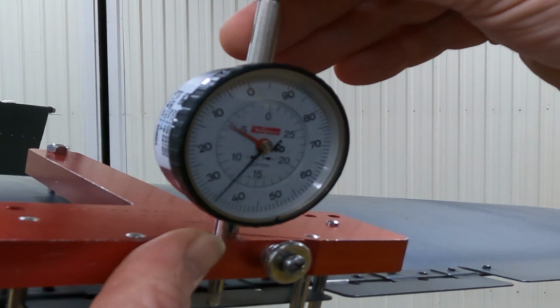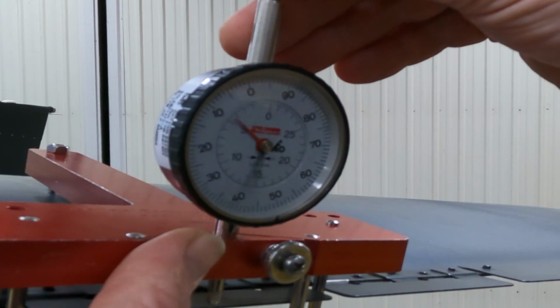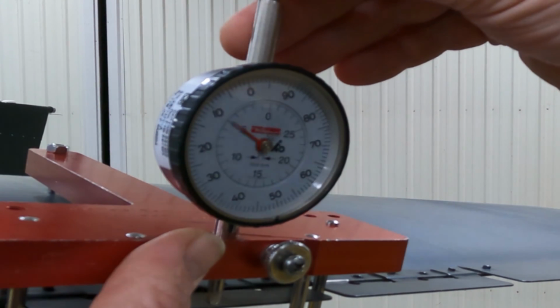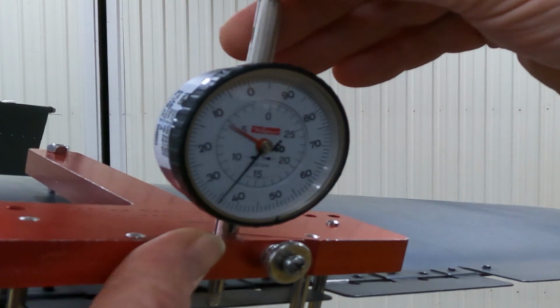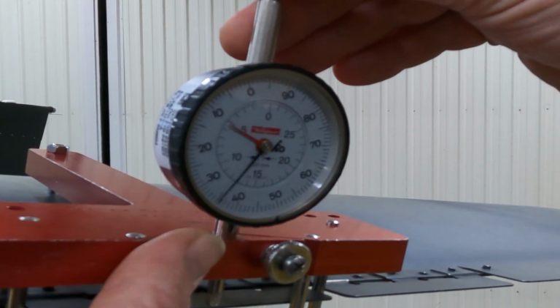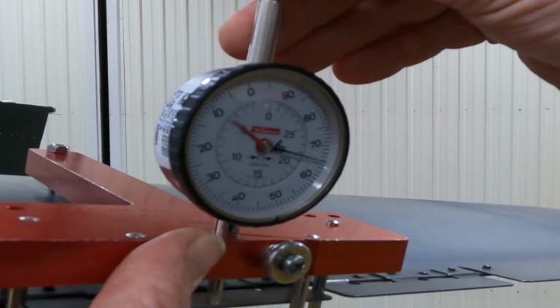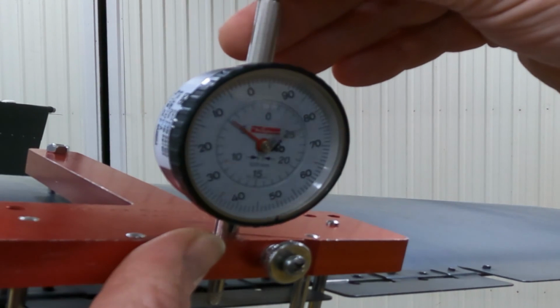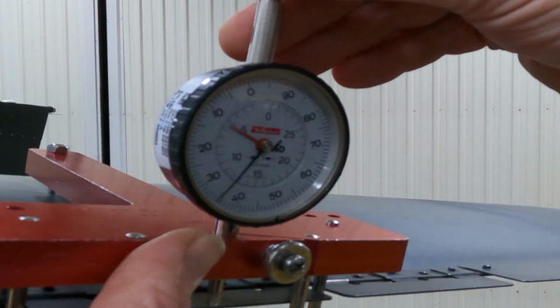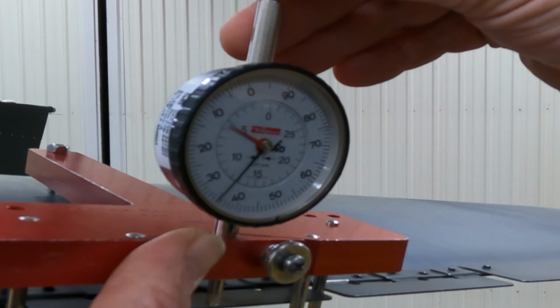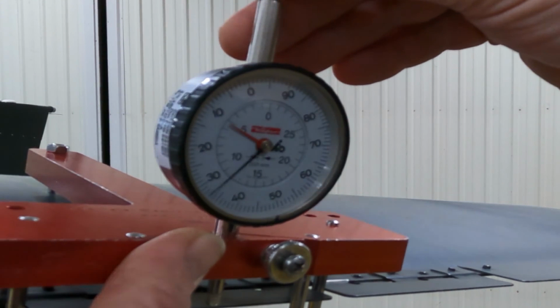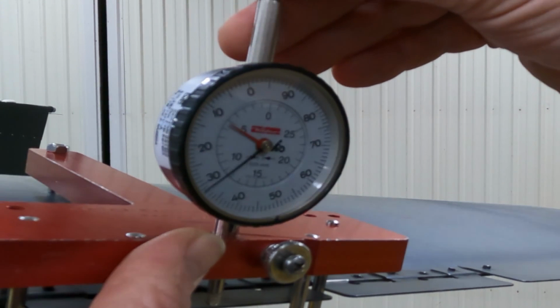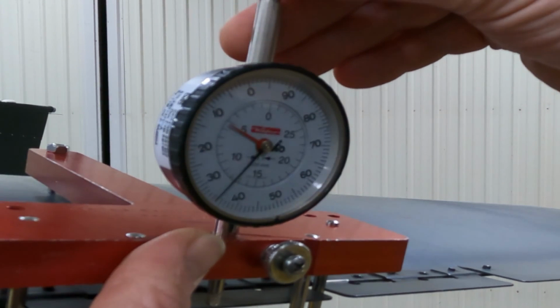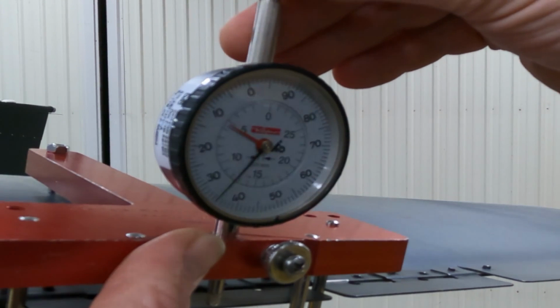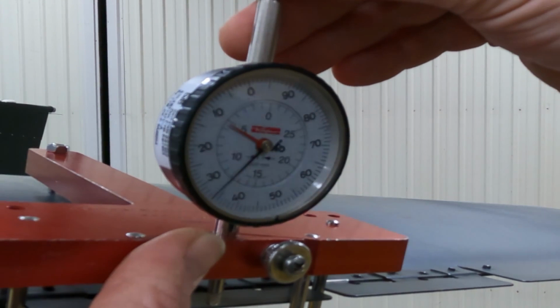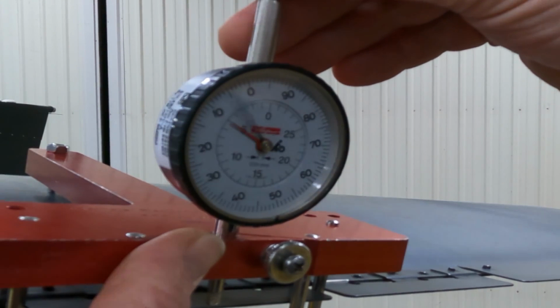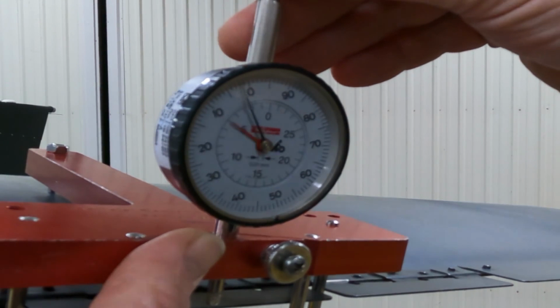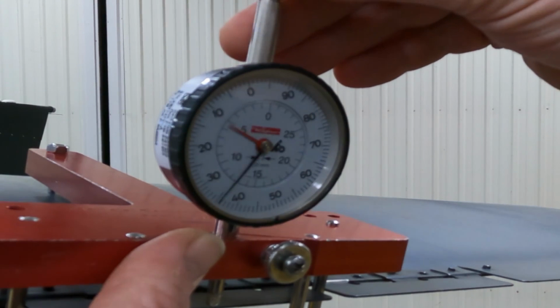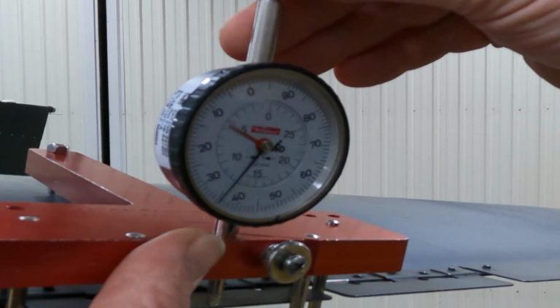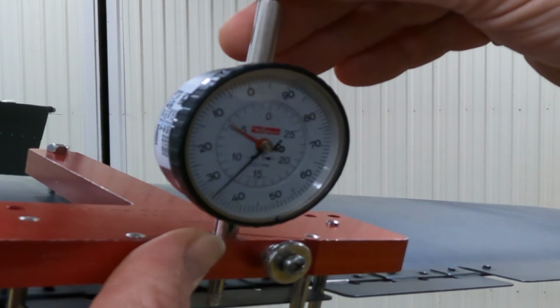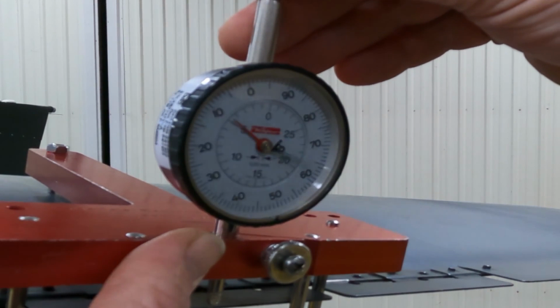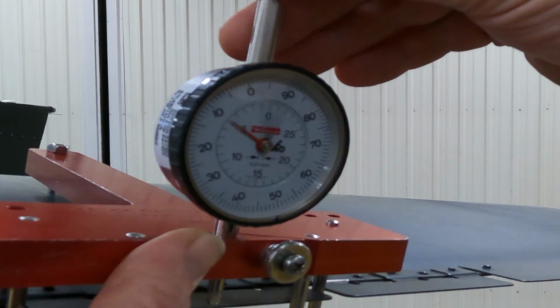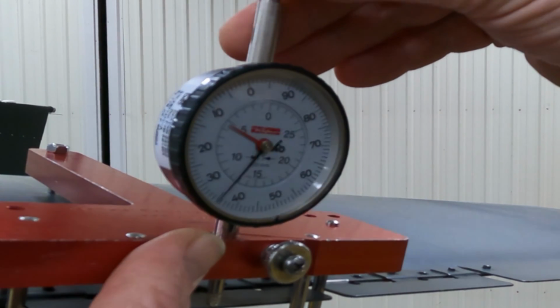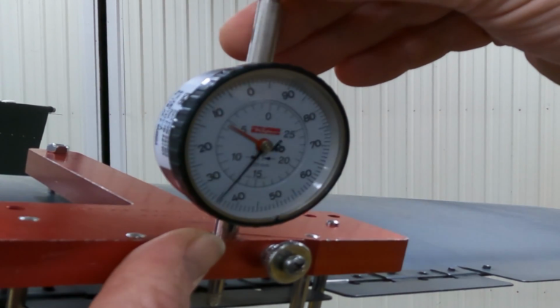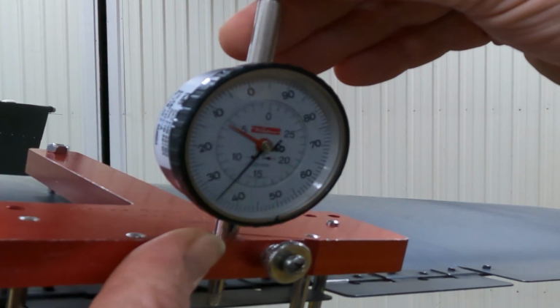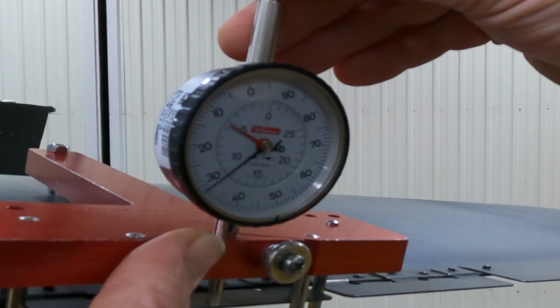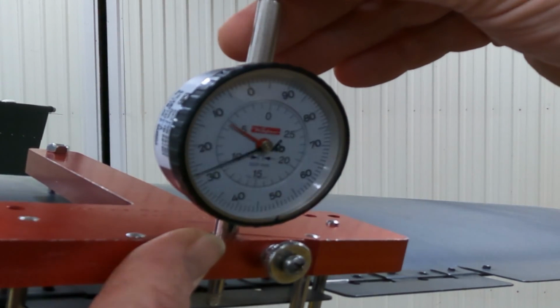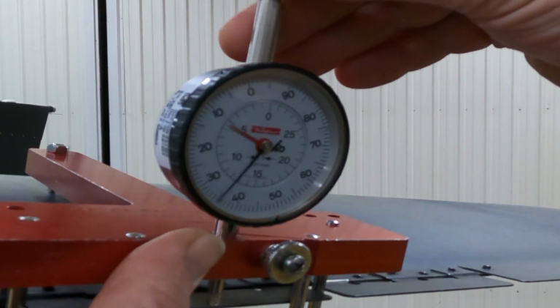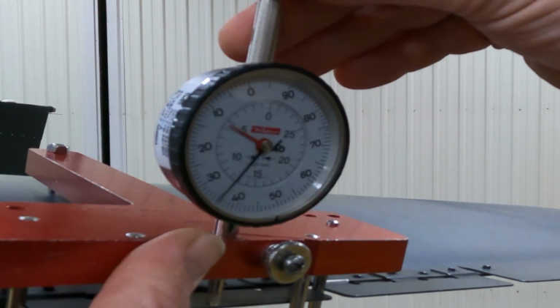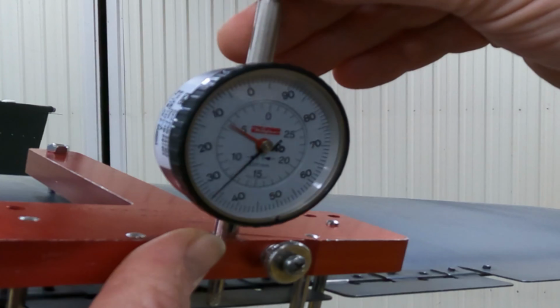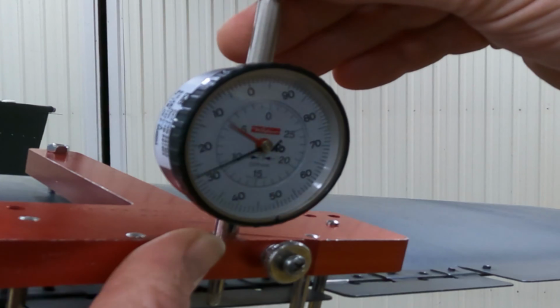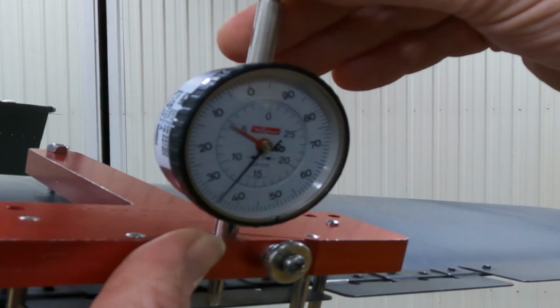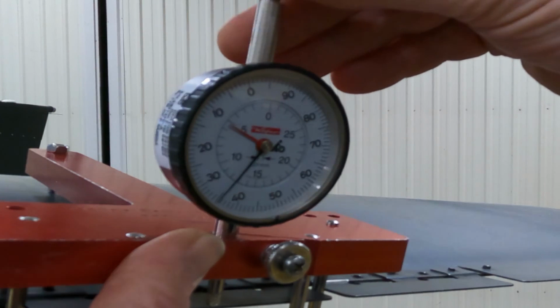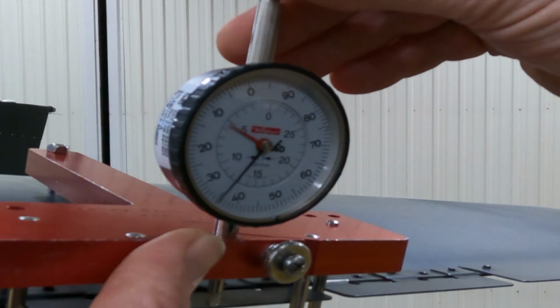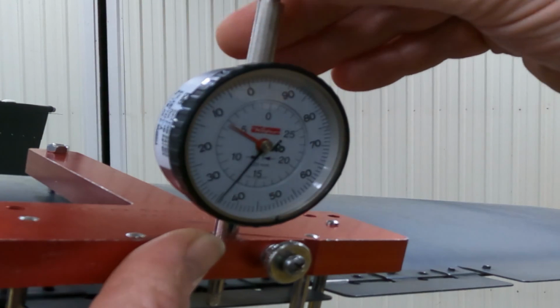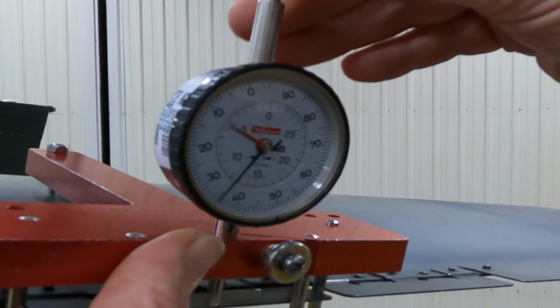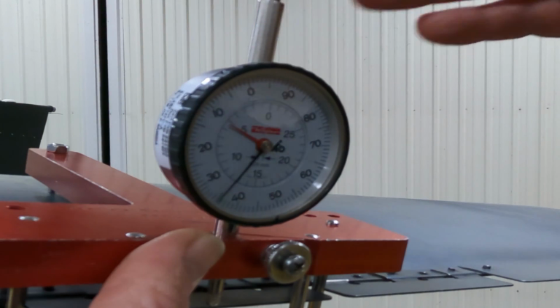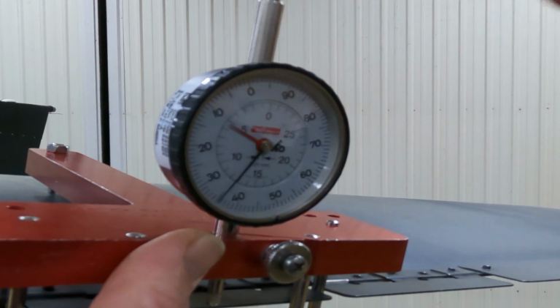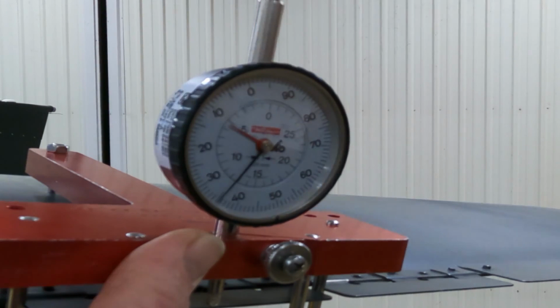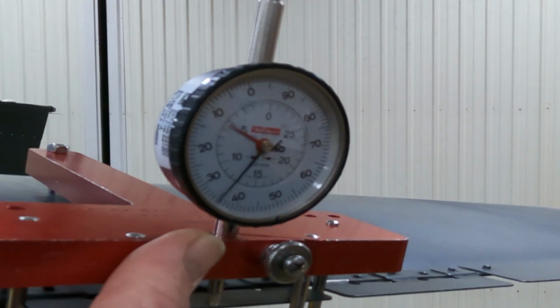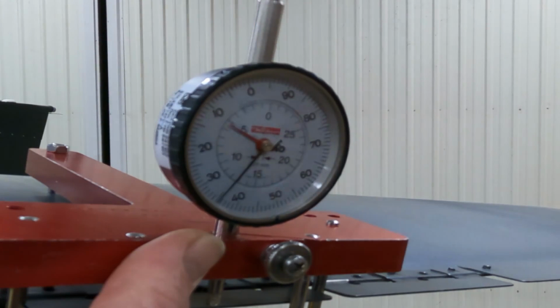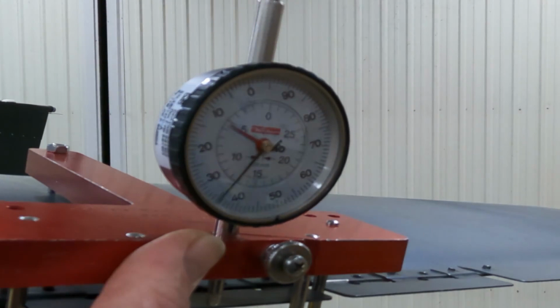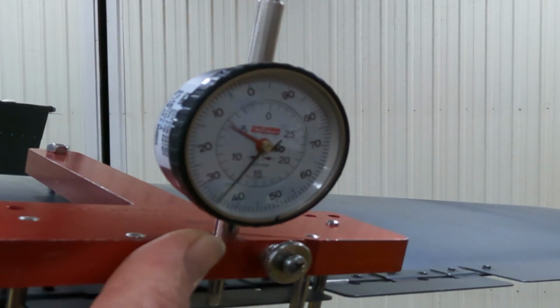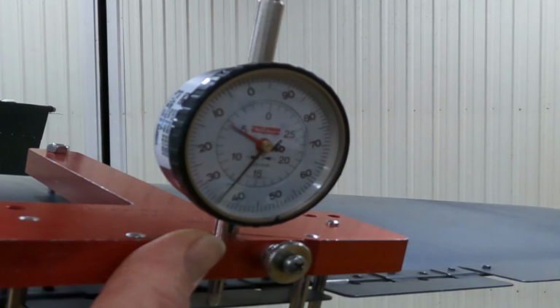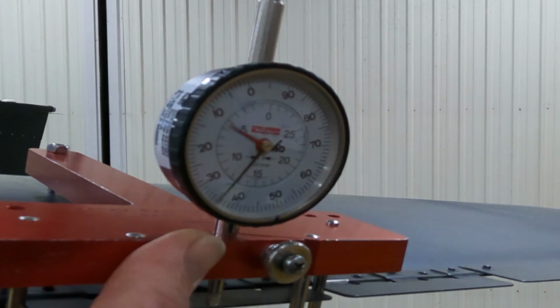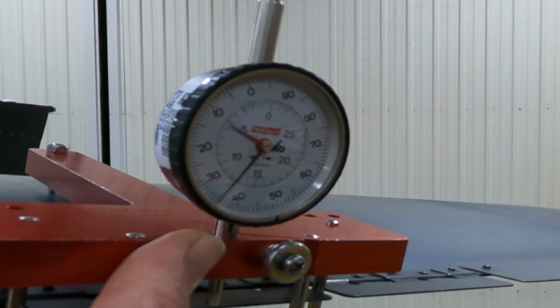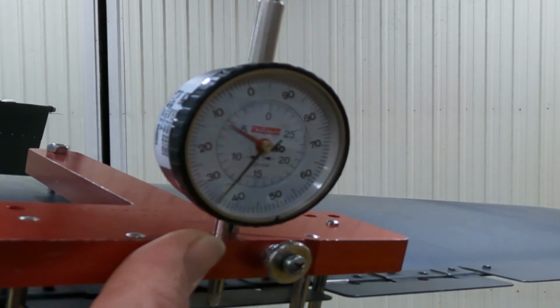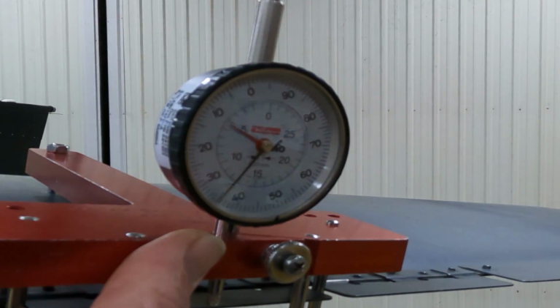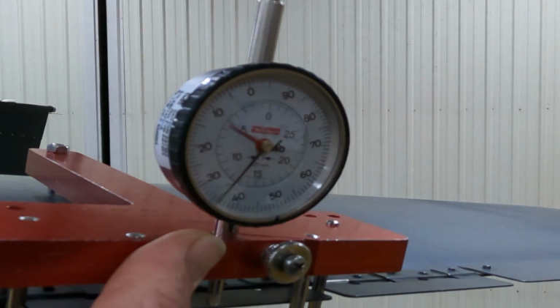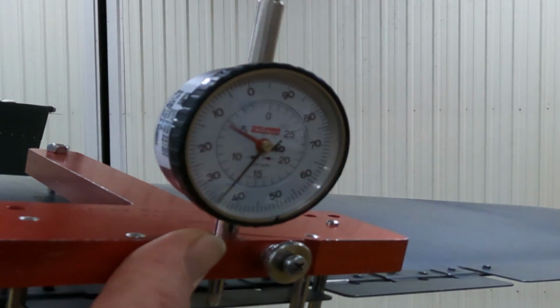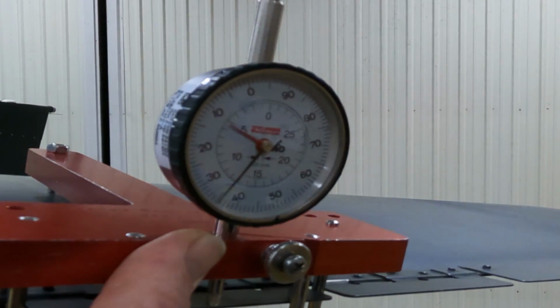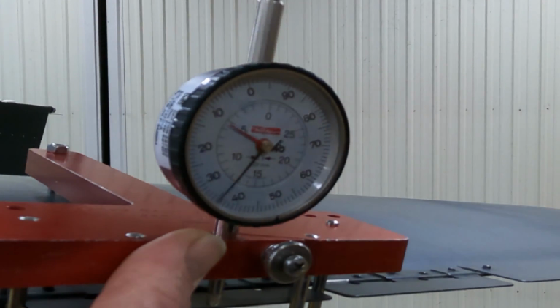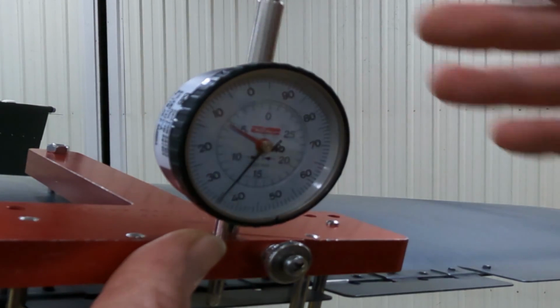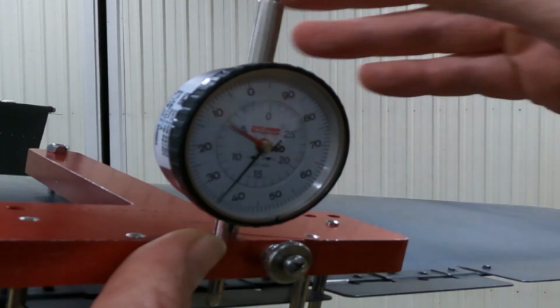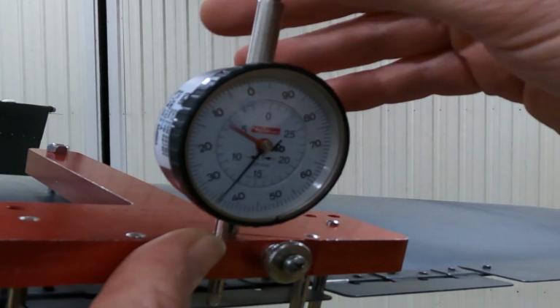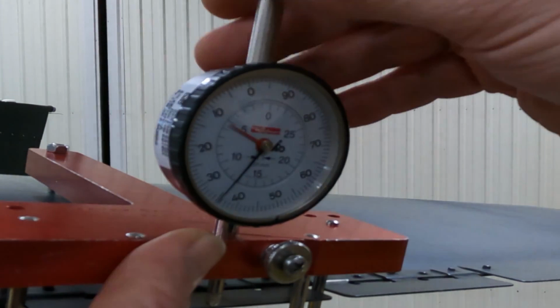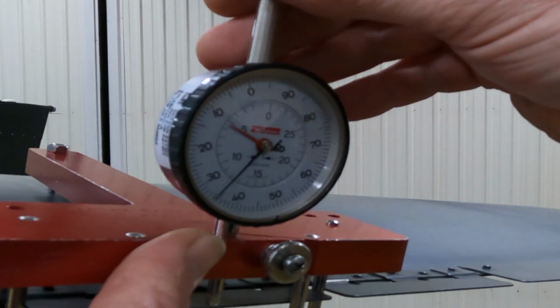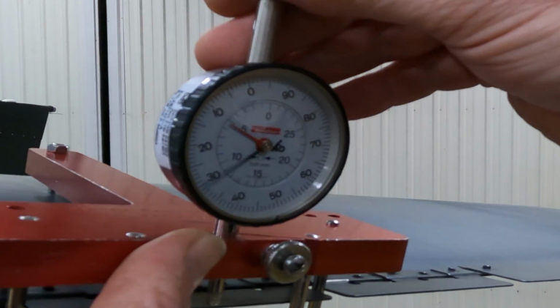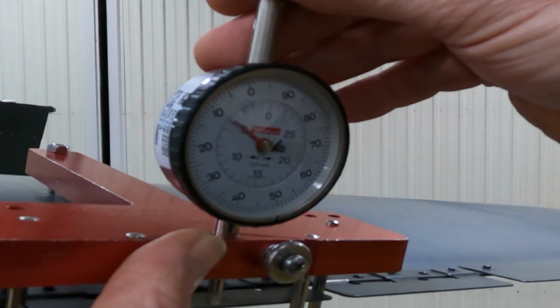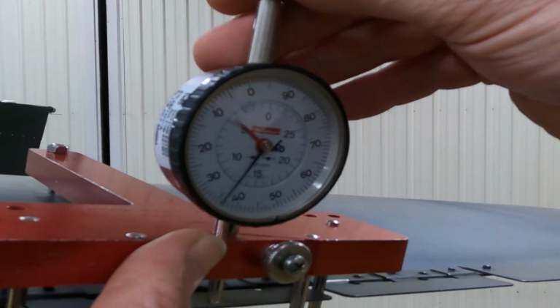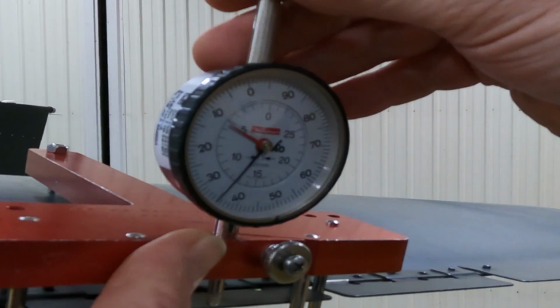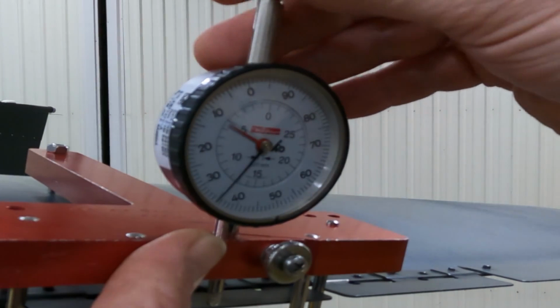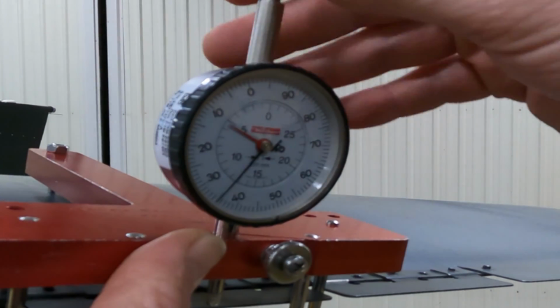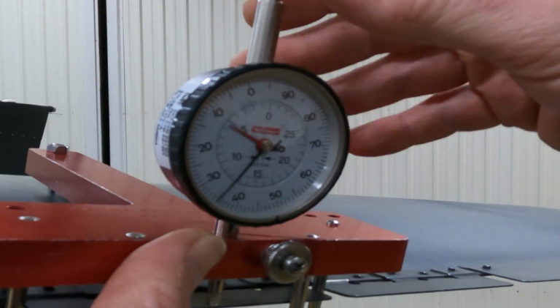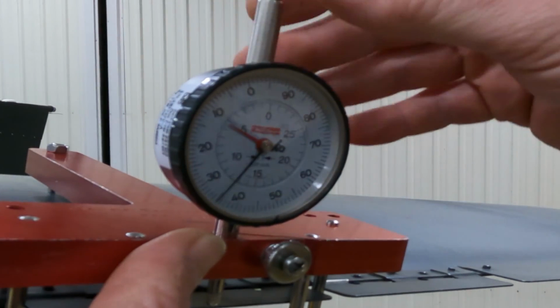Keep going until it hits the stop. If you want to make sure you have it right, just bounce it up and down a little bit — not crazy. I'm reading 5.35.